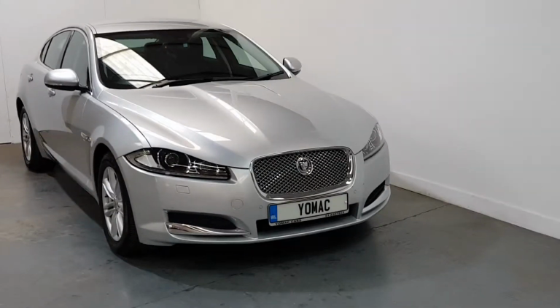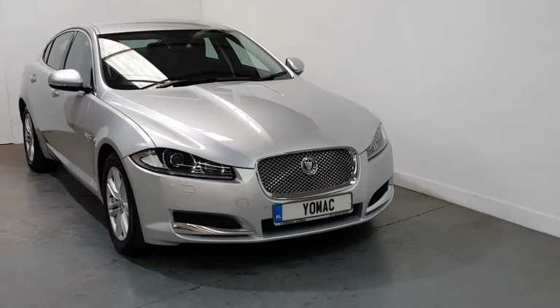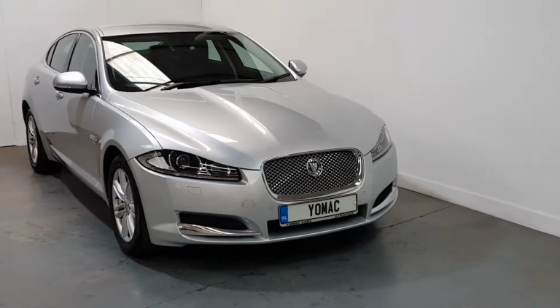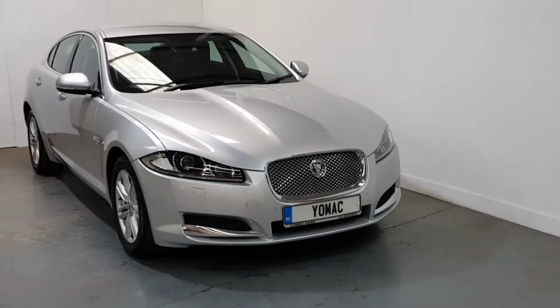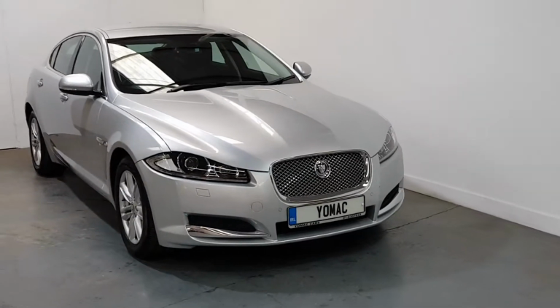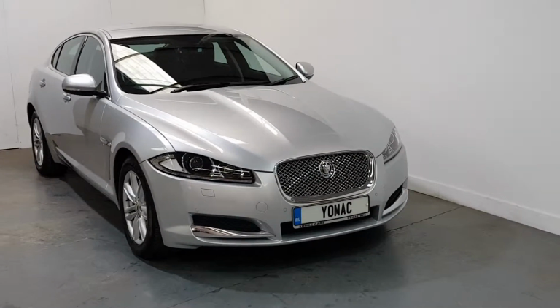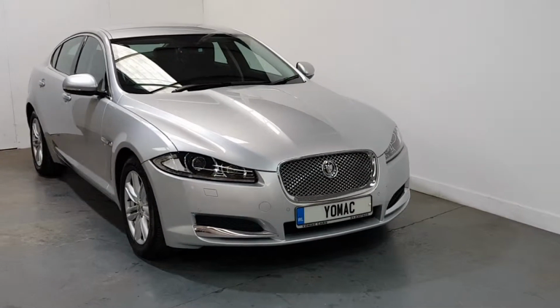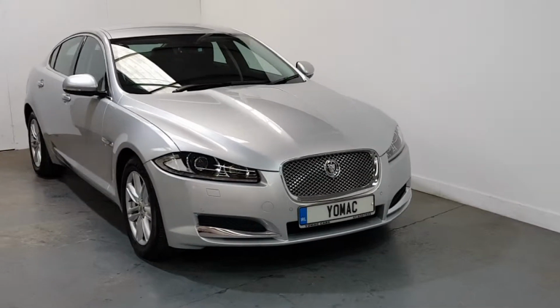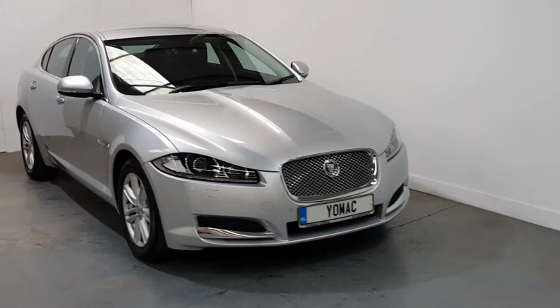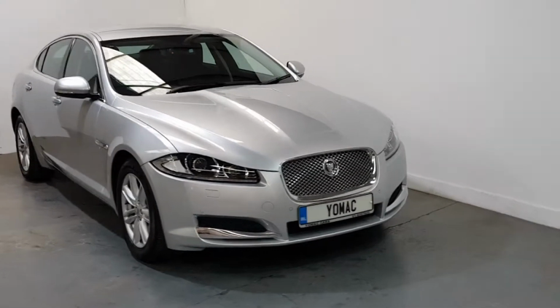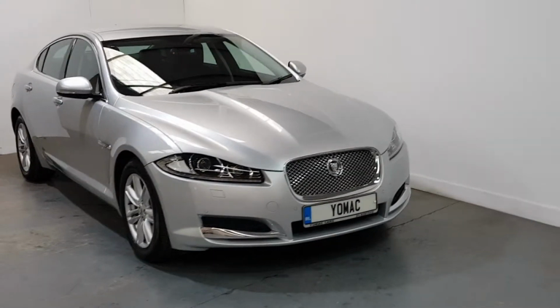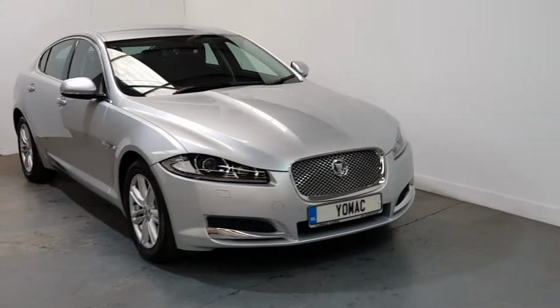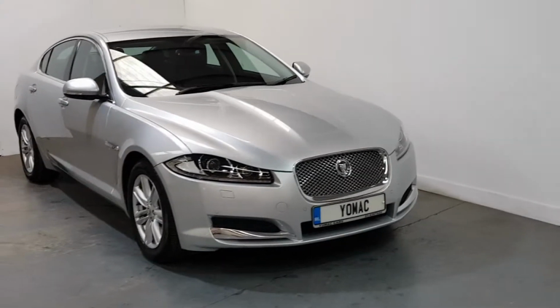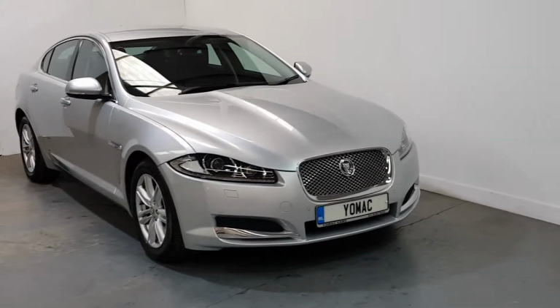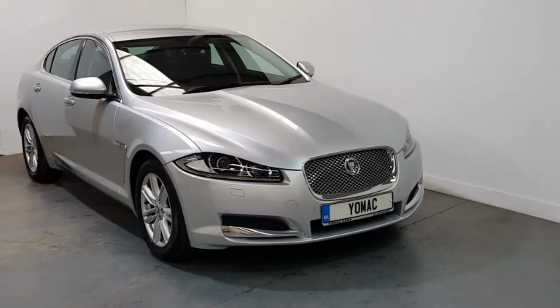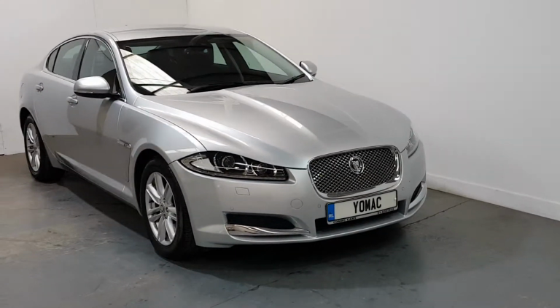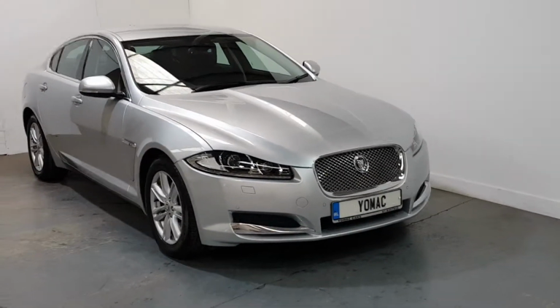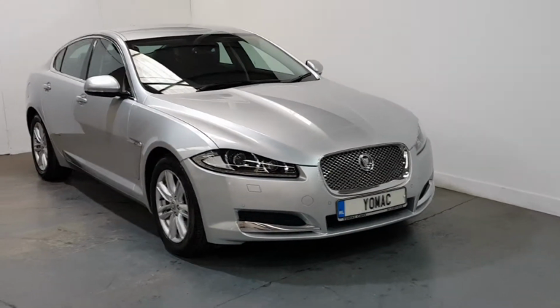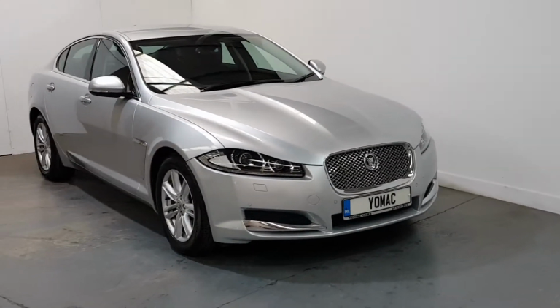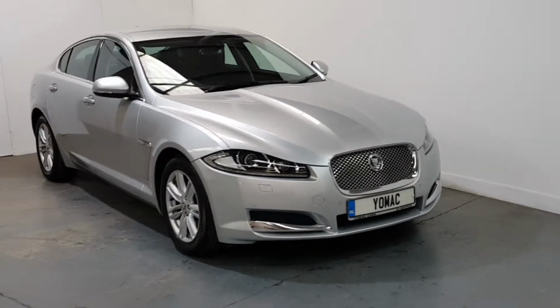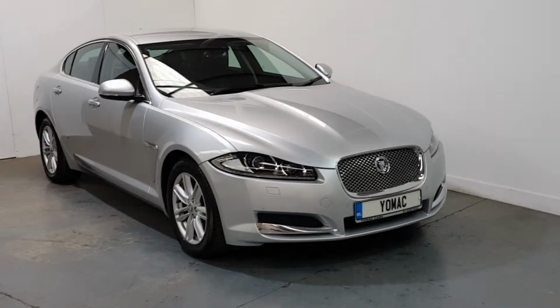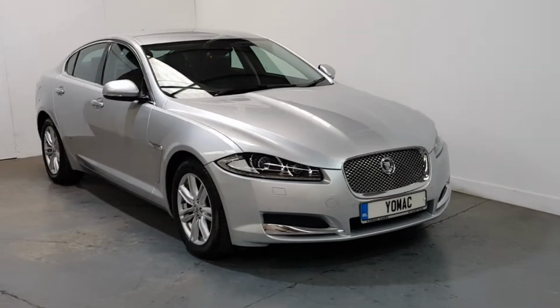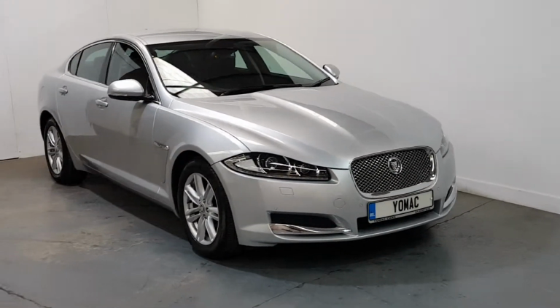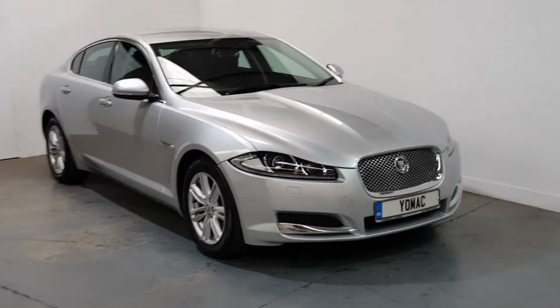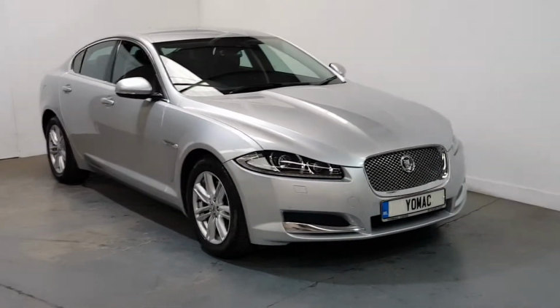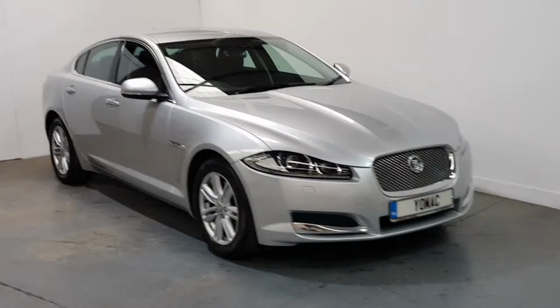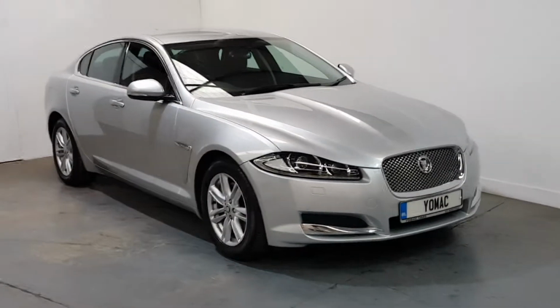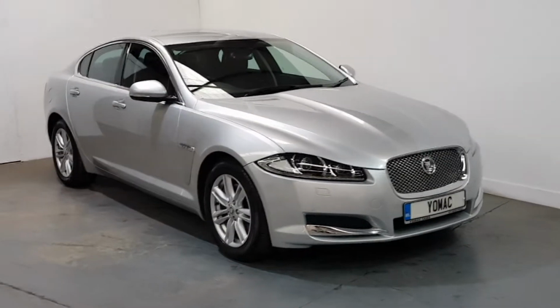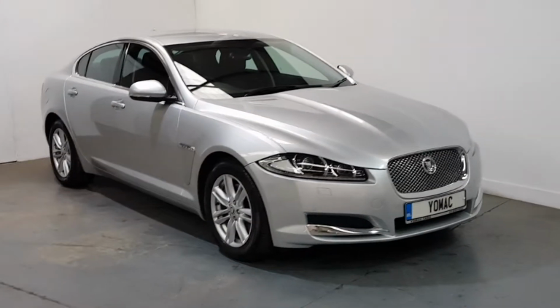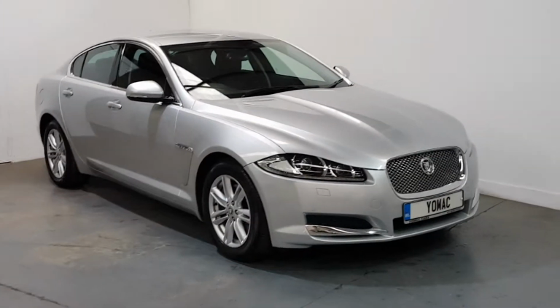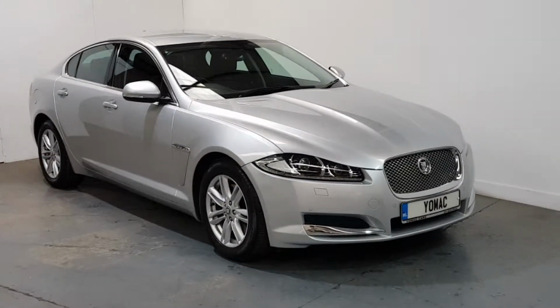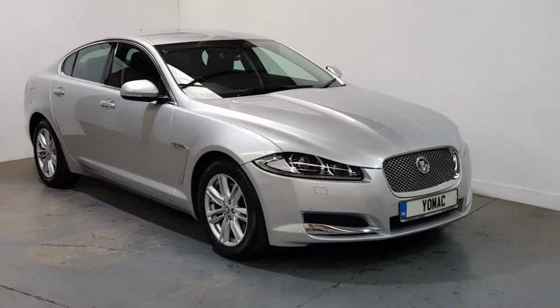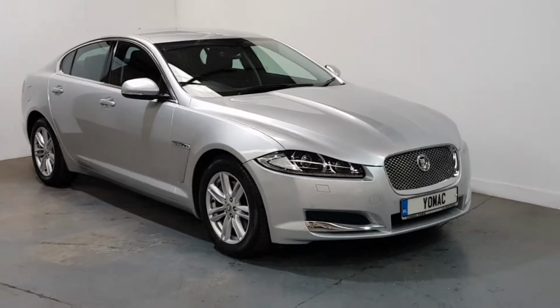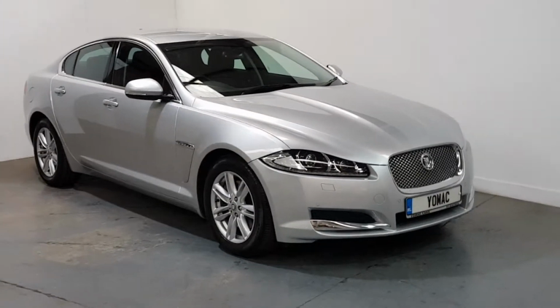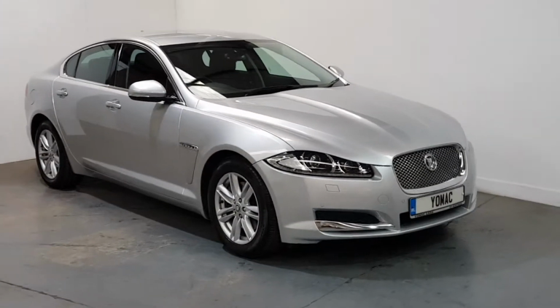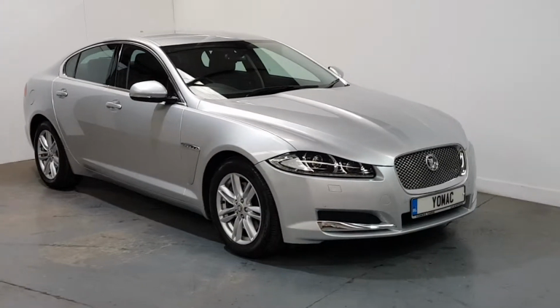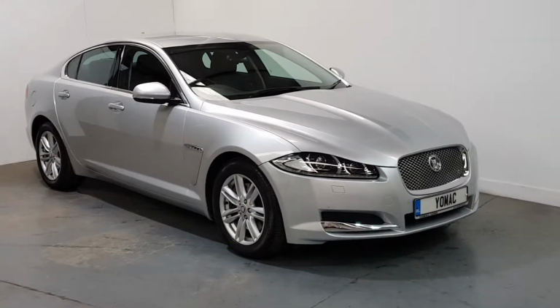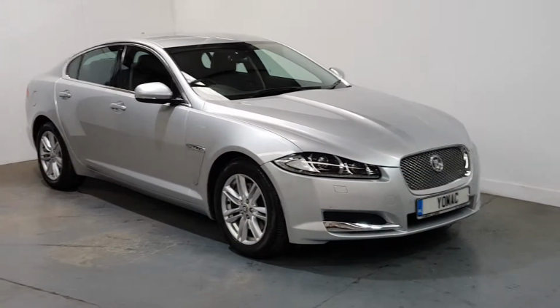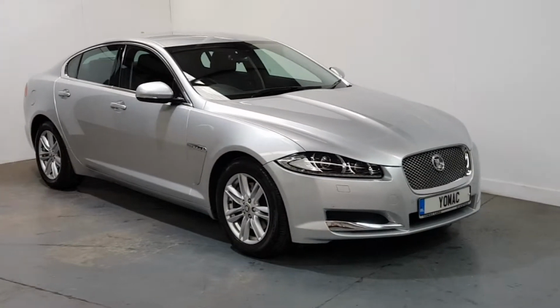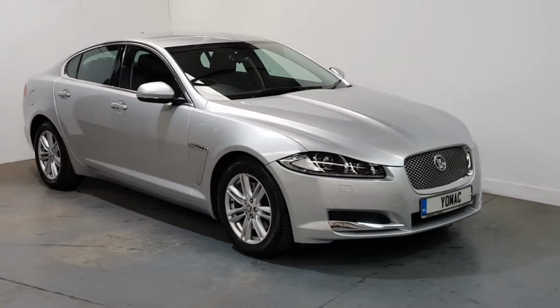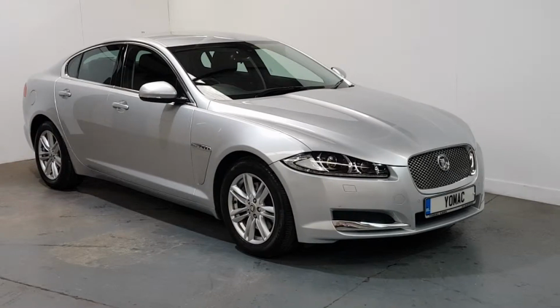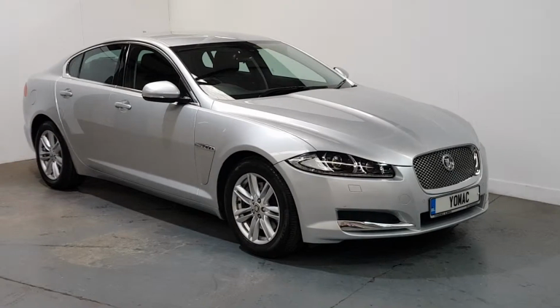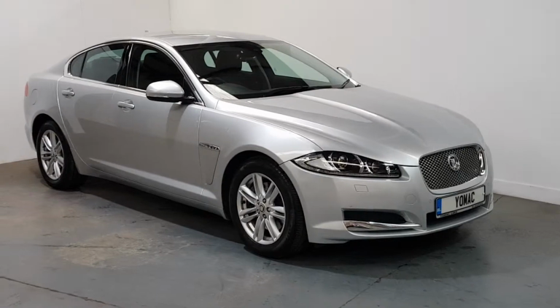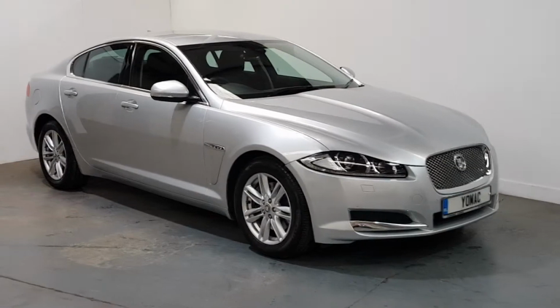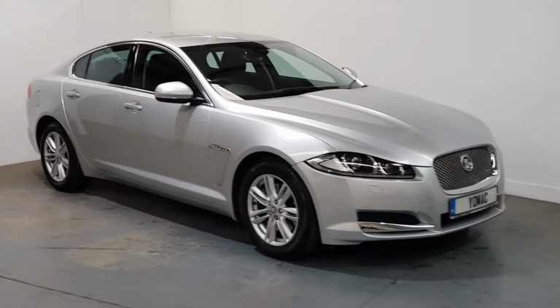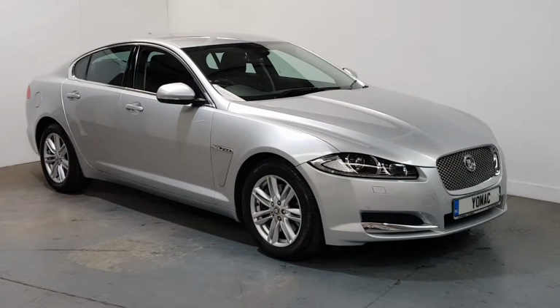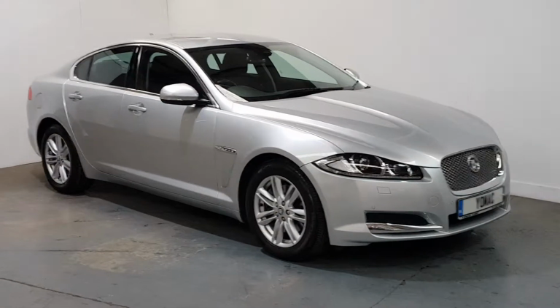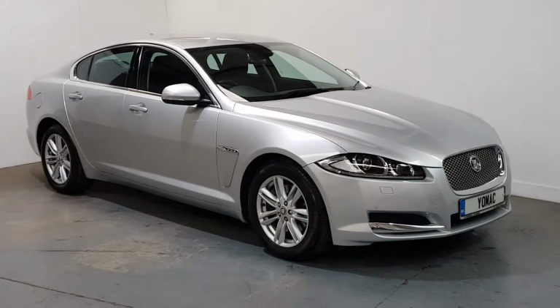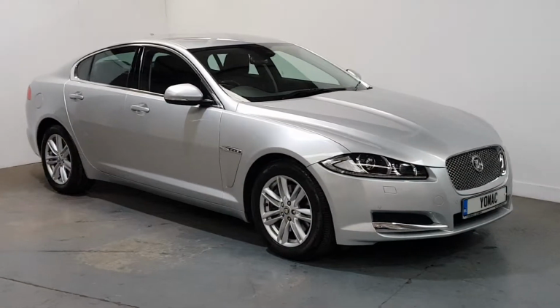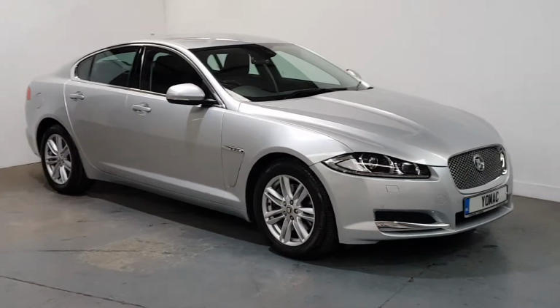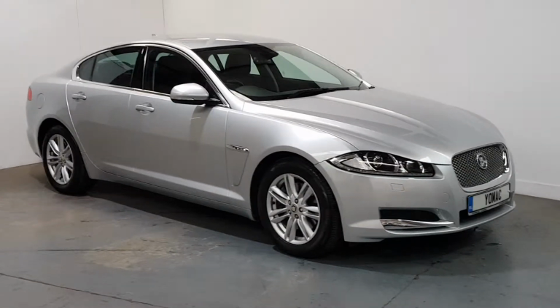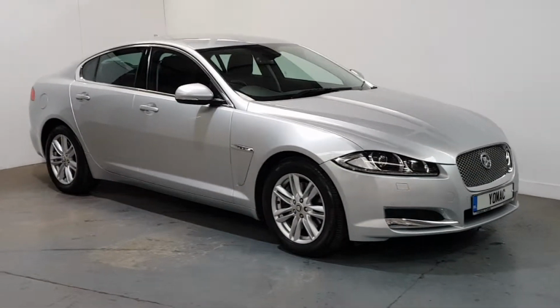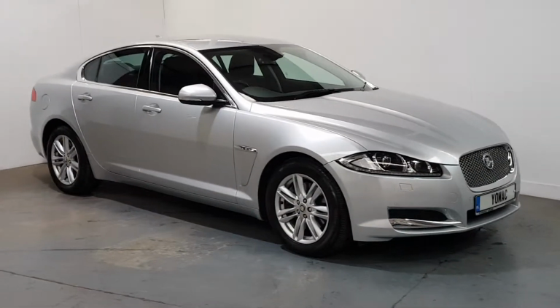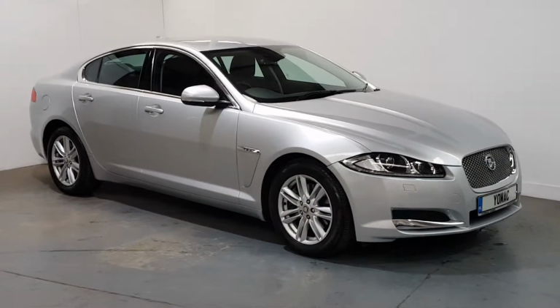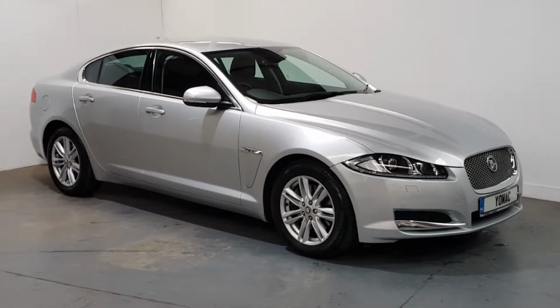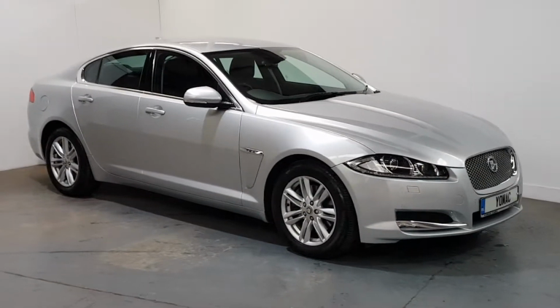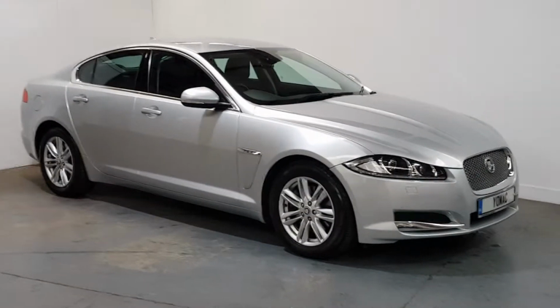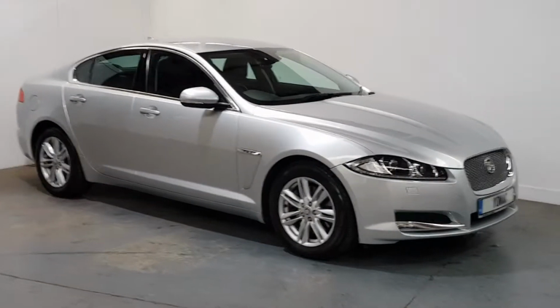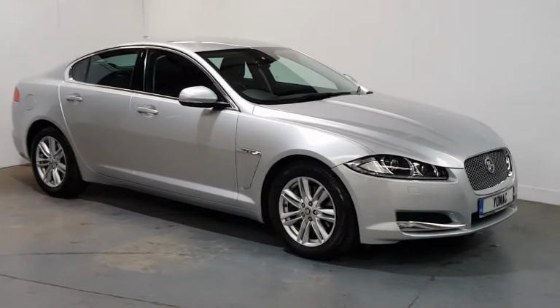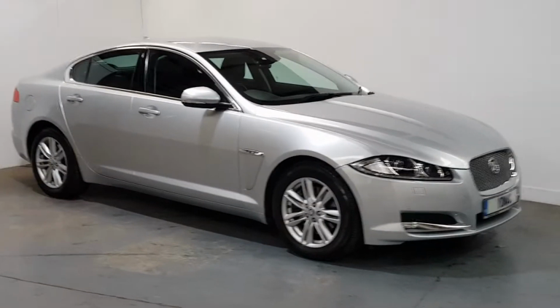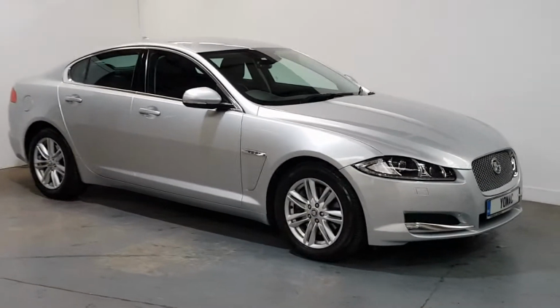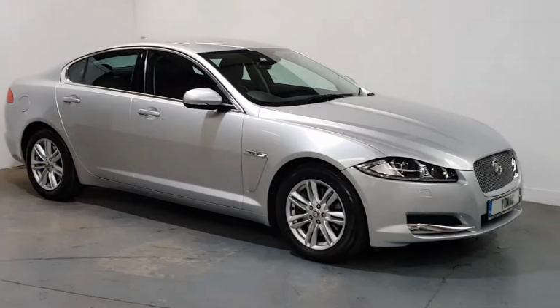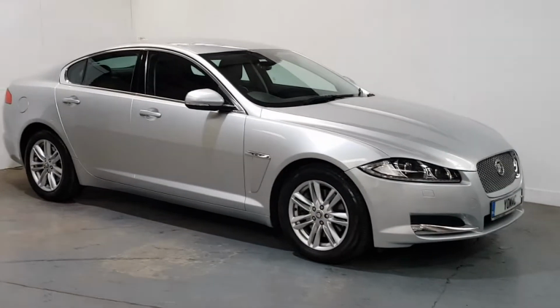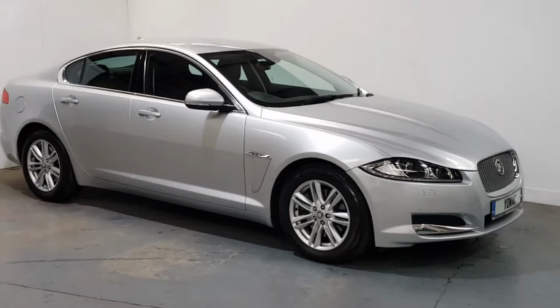Xenon lights with LED daytime running lights, alloy wheels — this is the luxury edition, so it's fairly high spec.